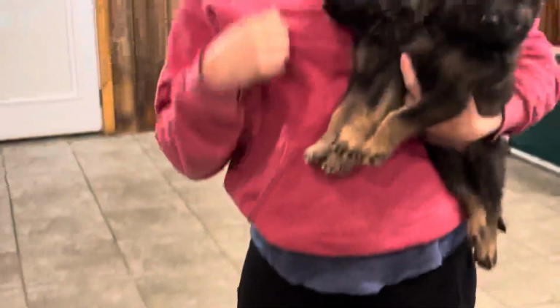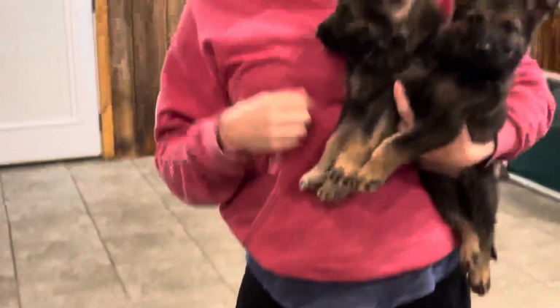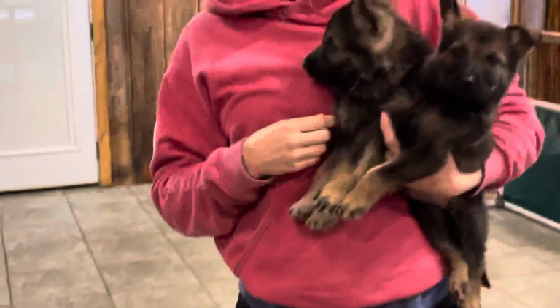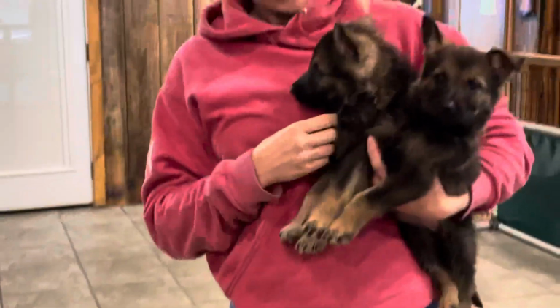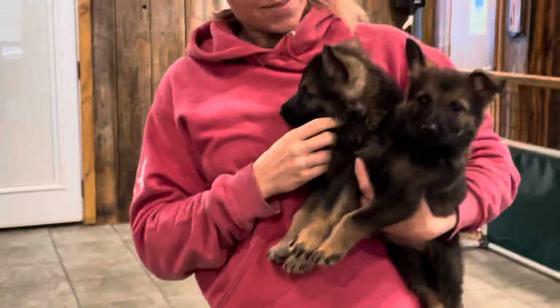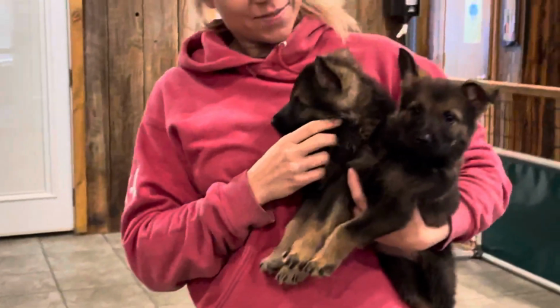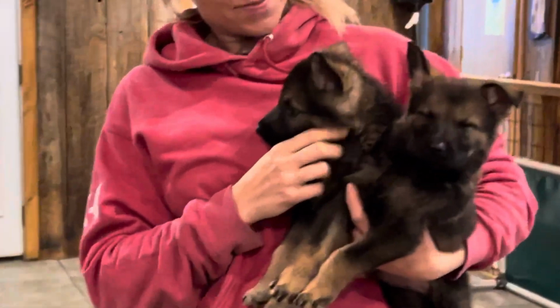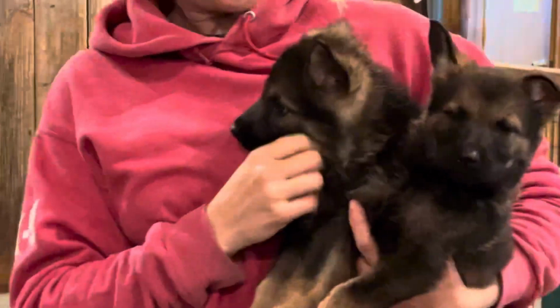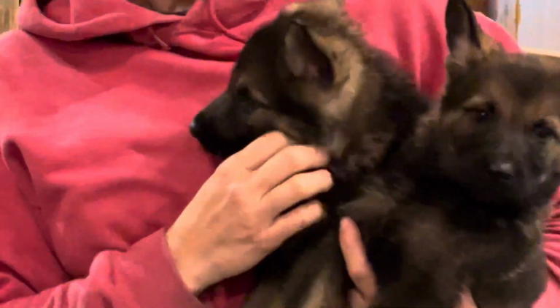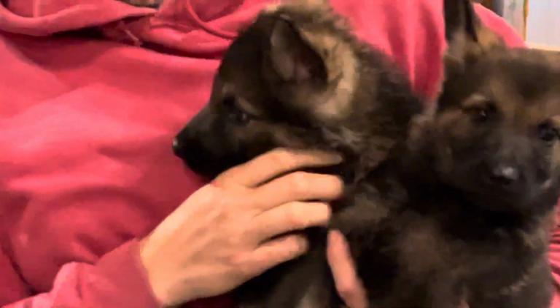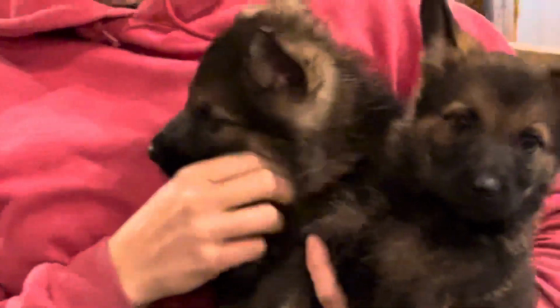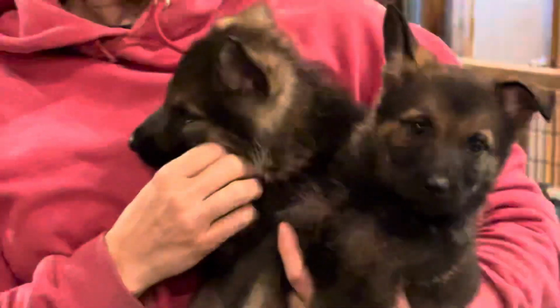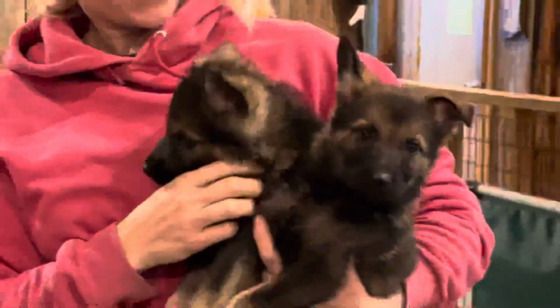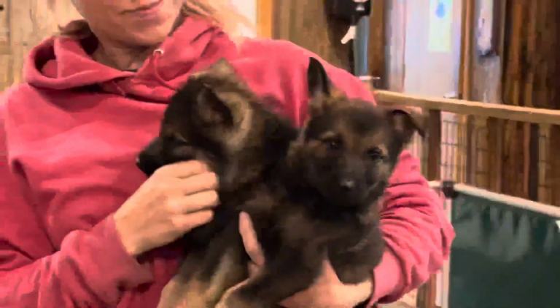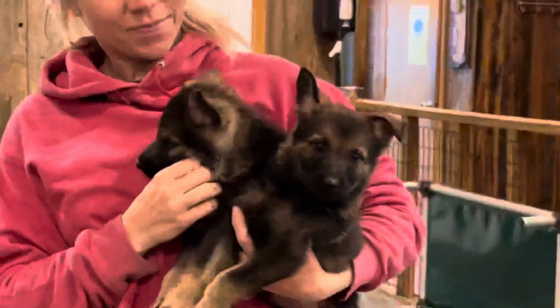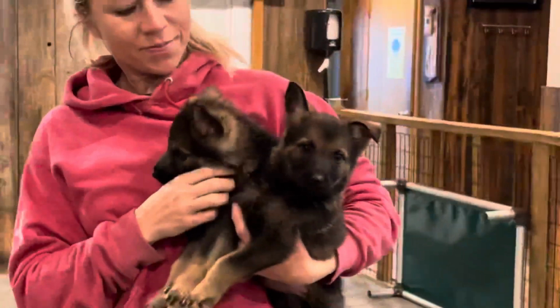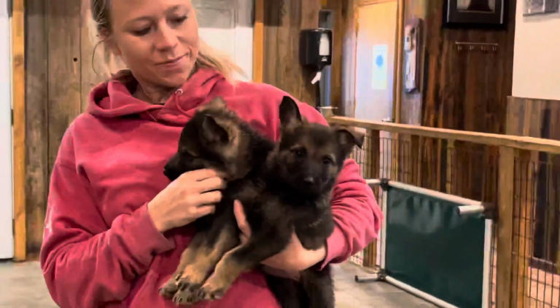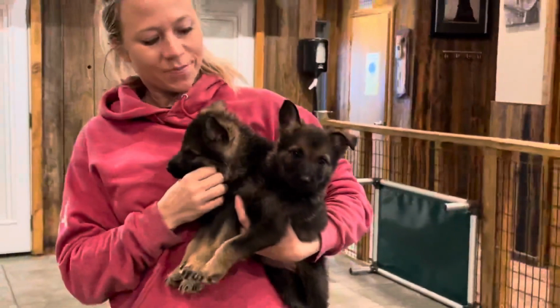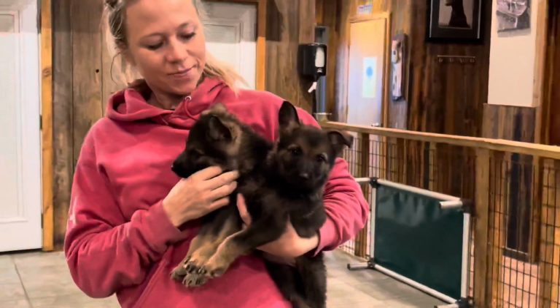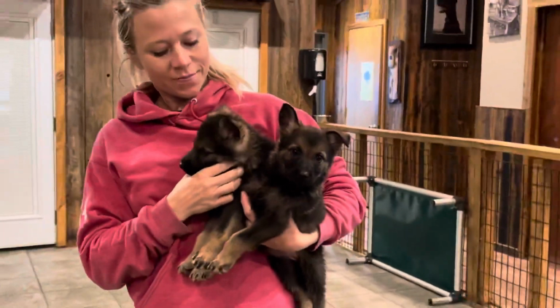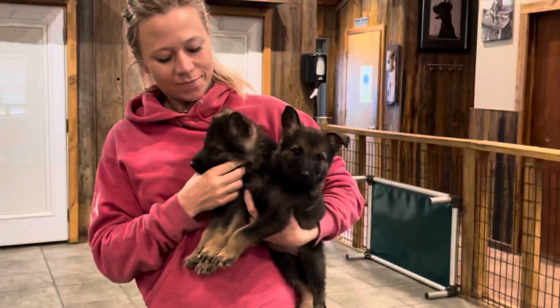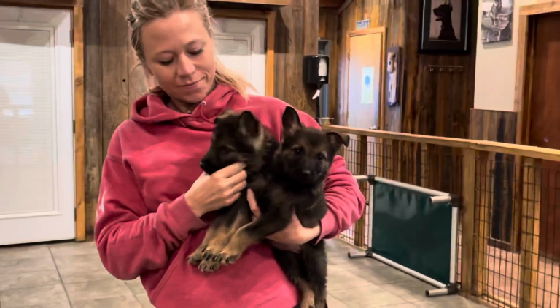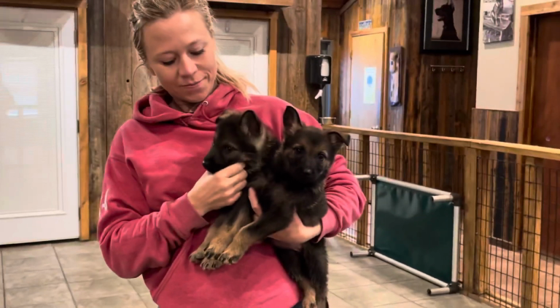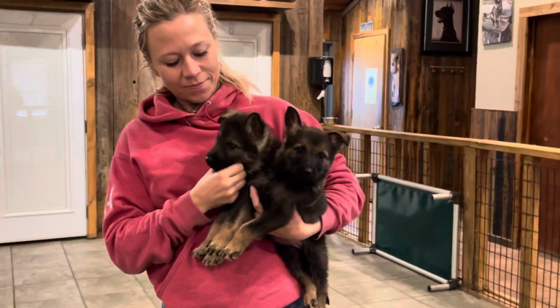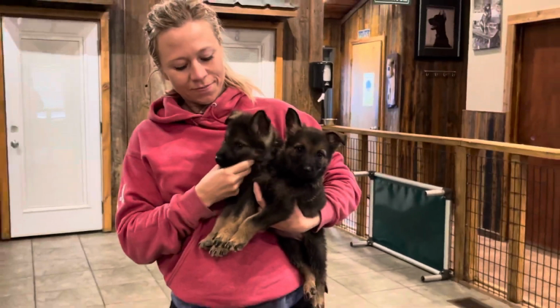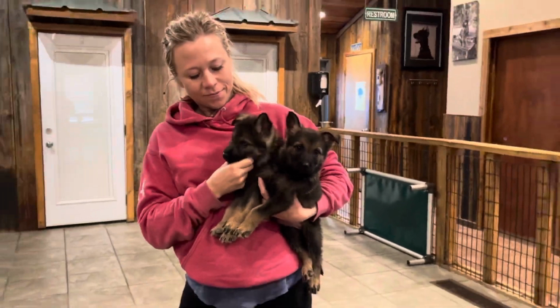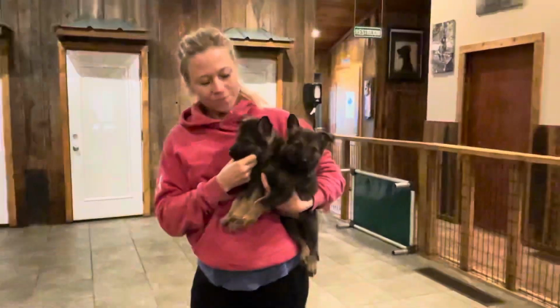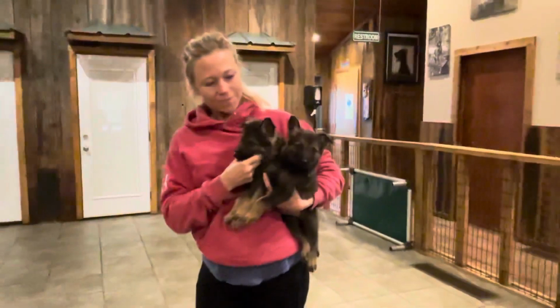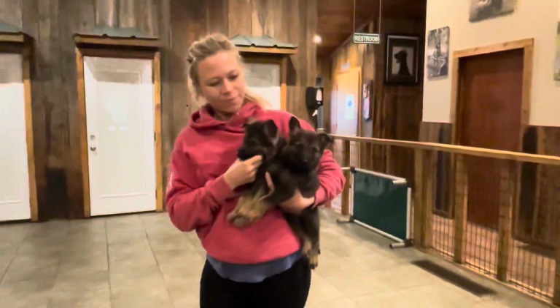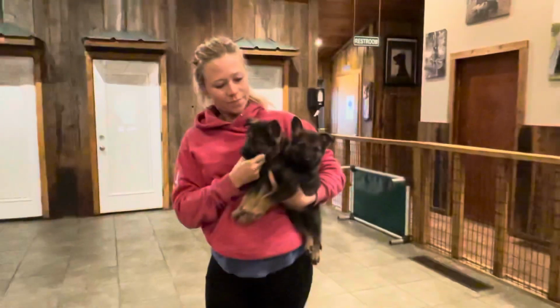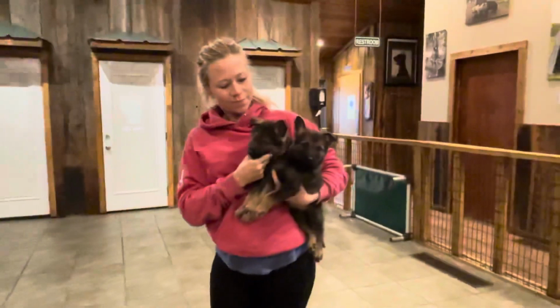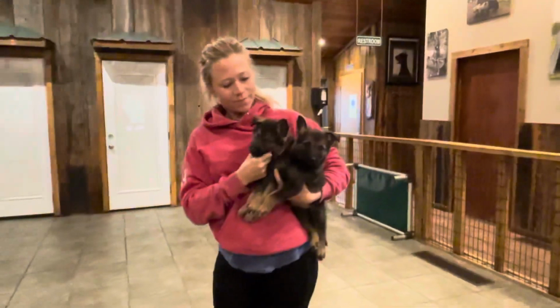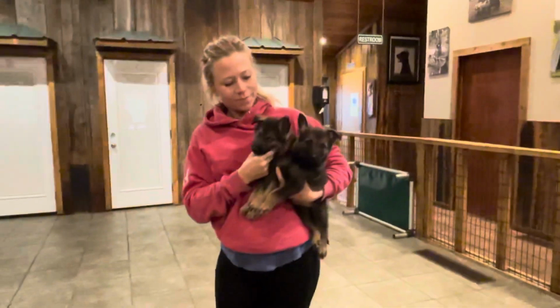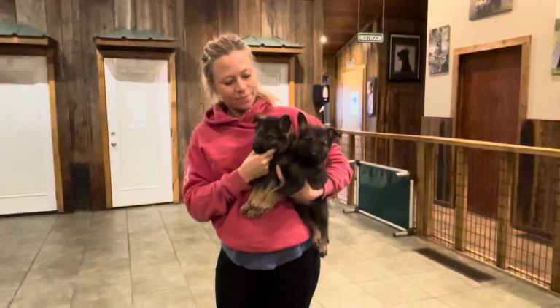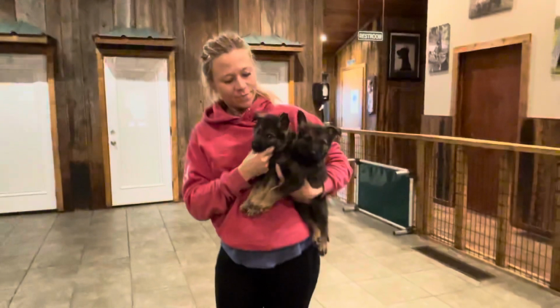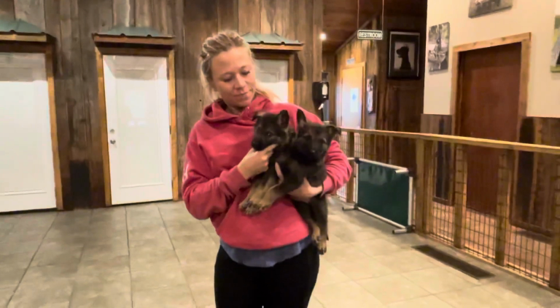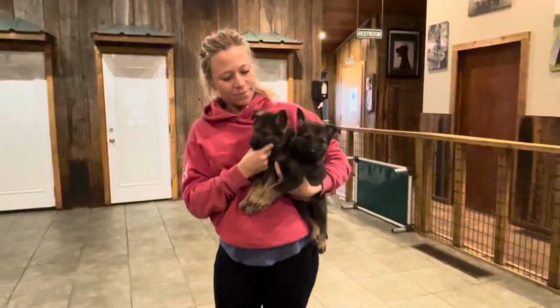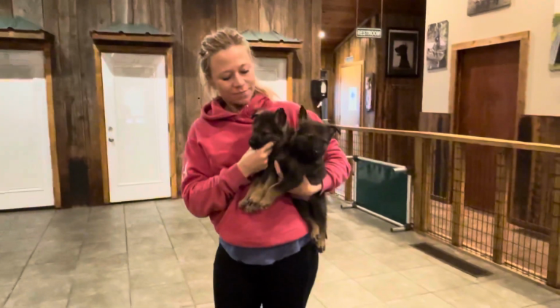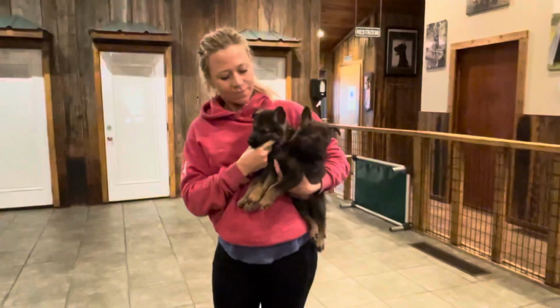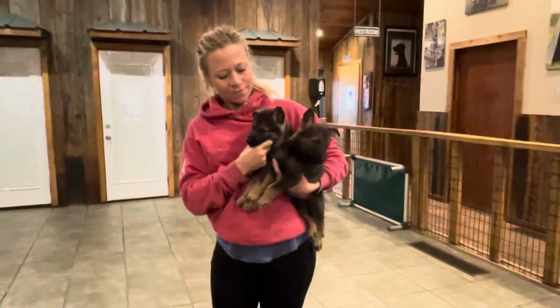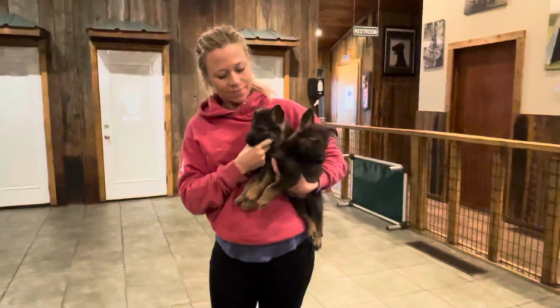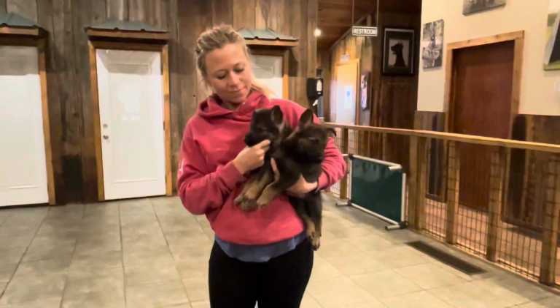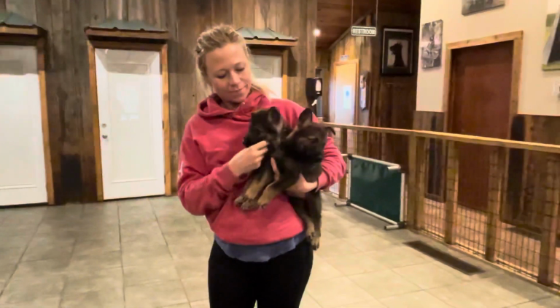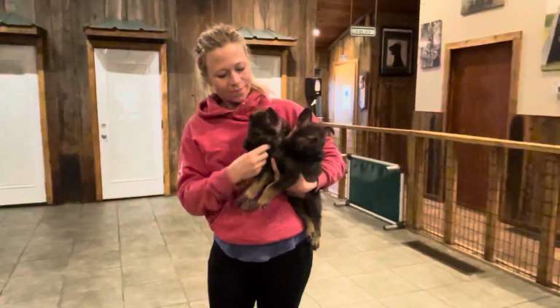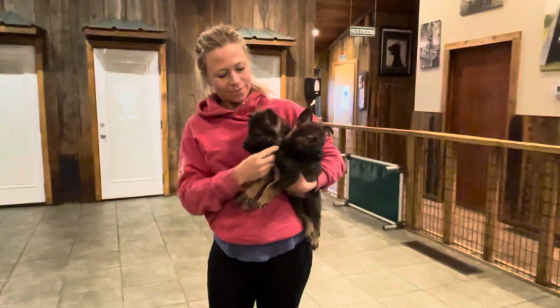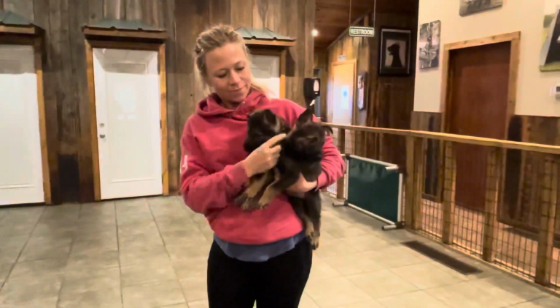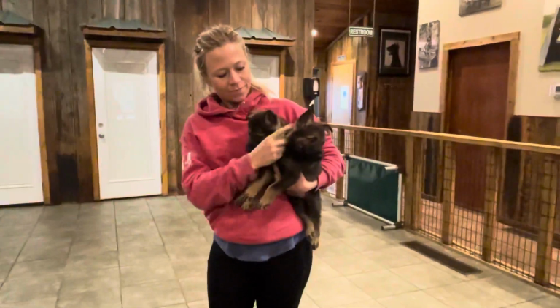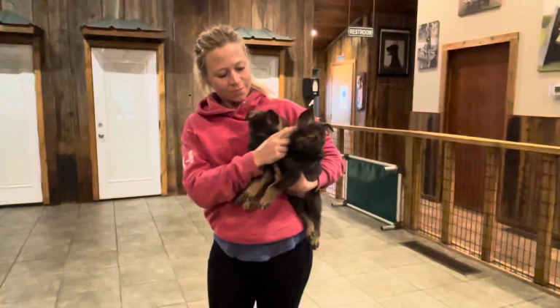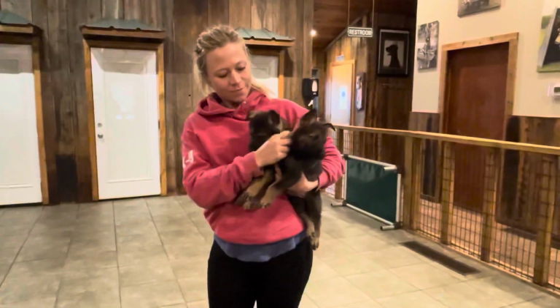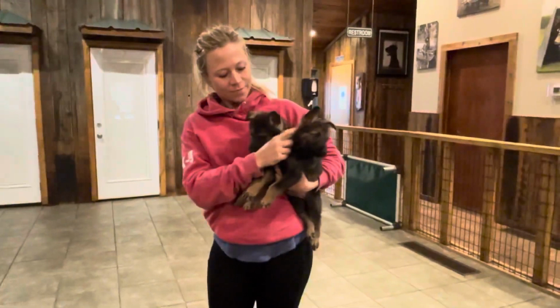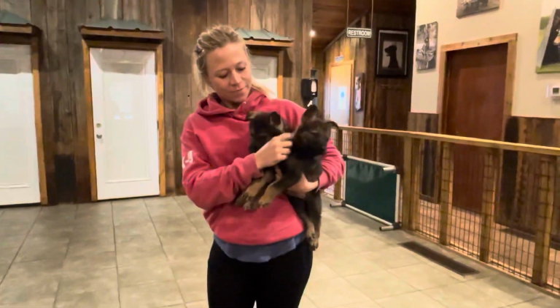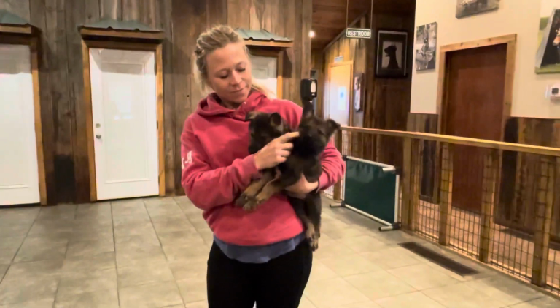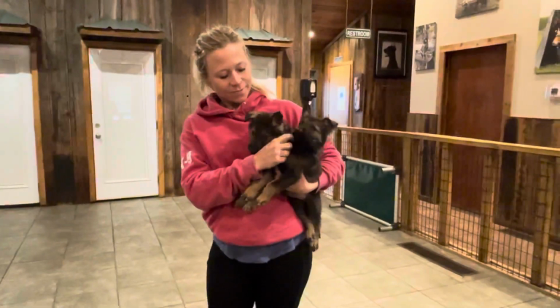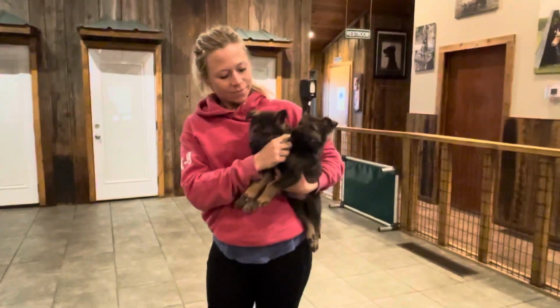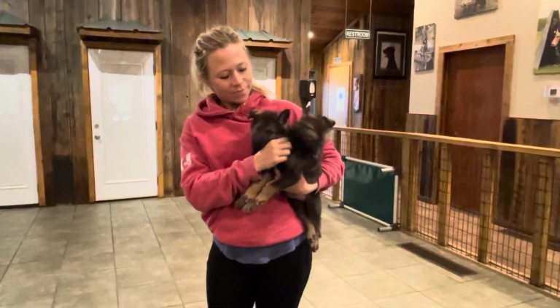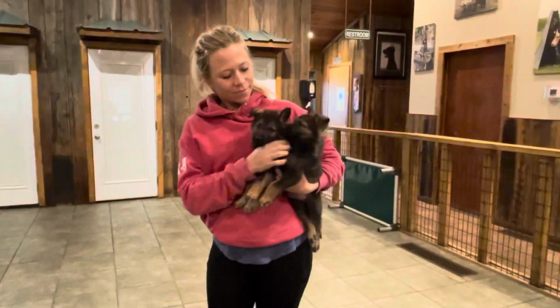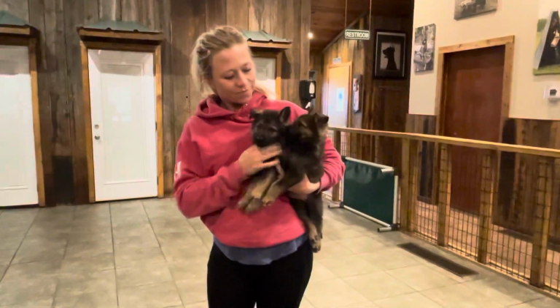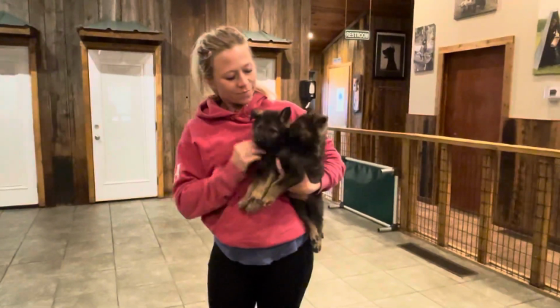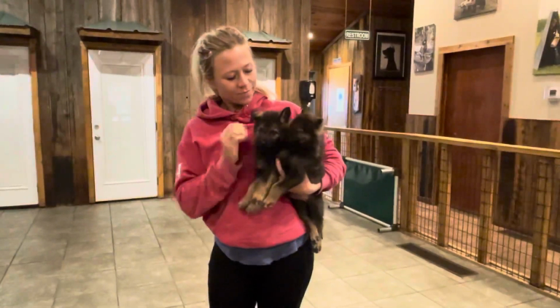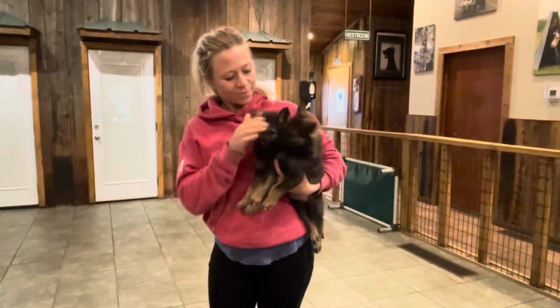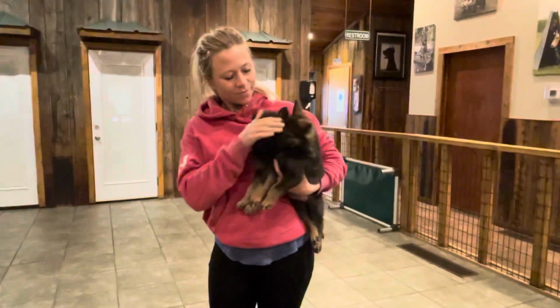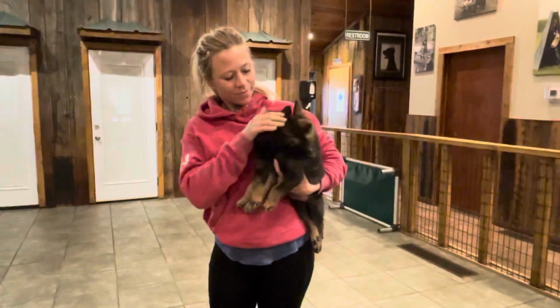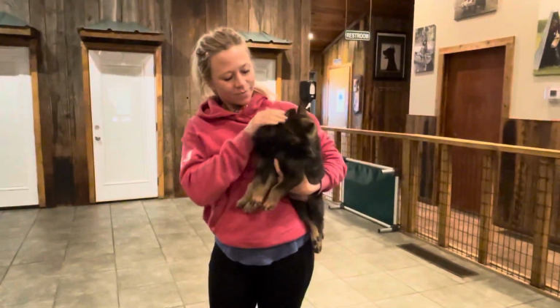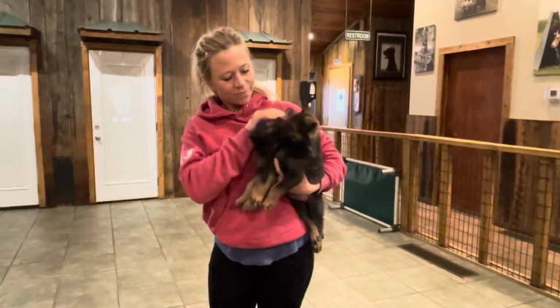Anyway, gorgeous puppies — D-Litter just turned six weeks old. Hope you enjoyed that. Check out our website.